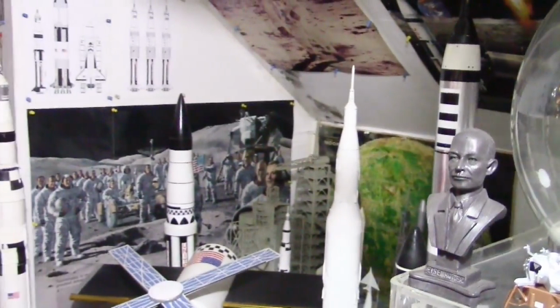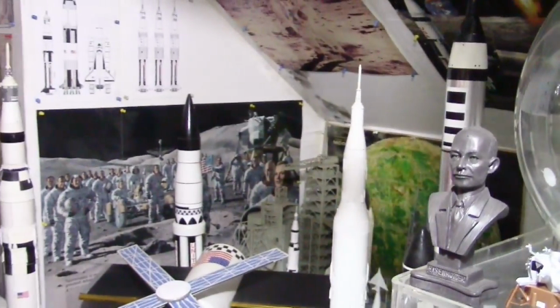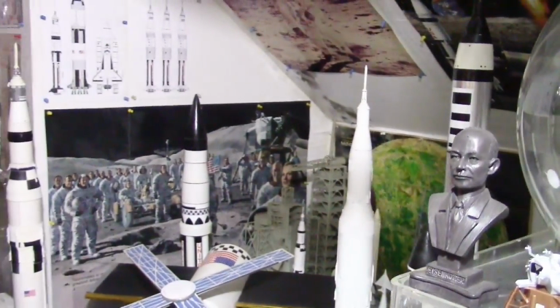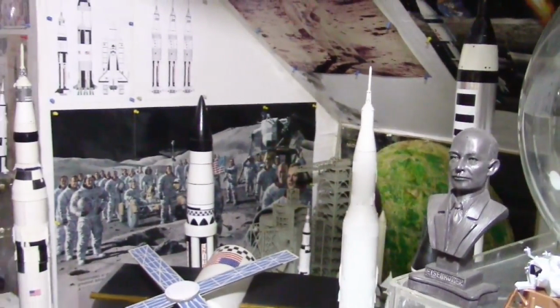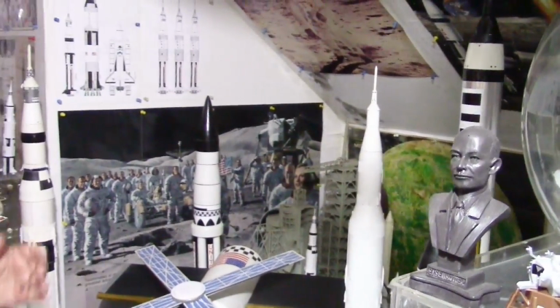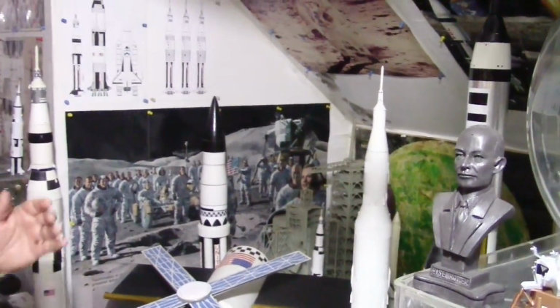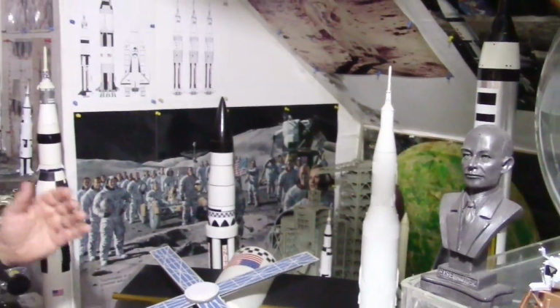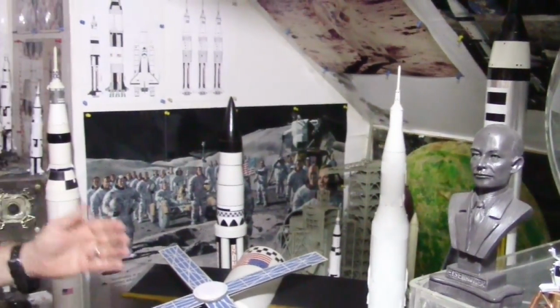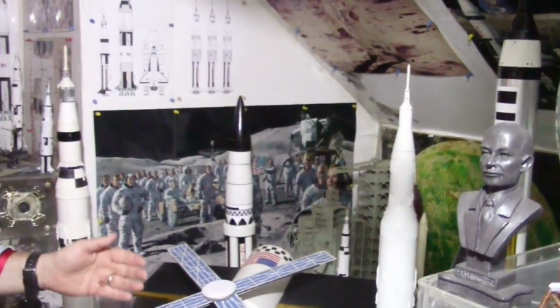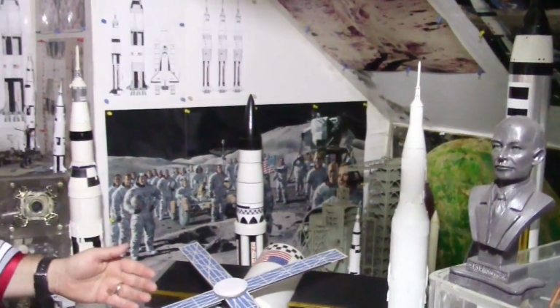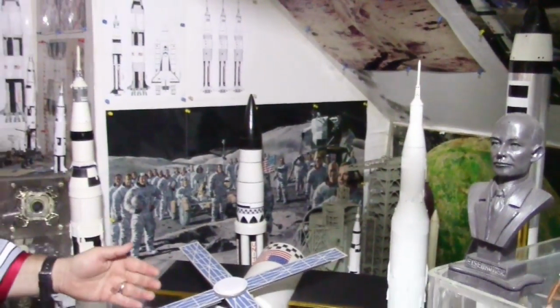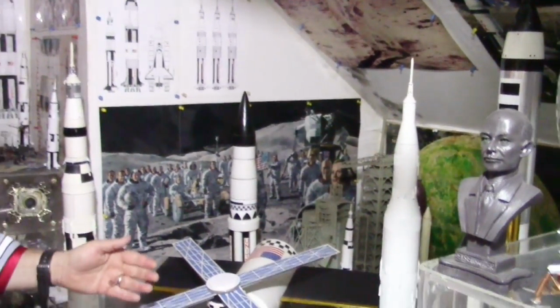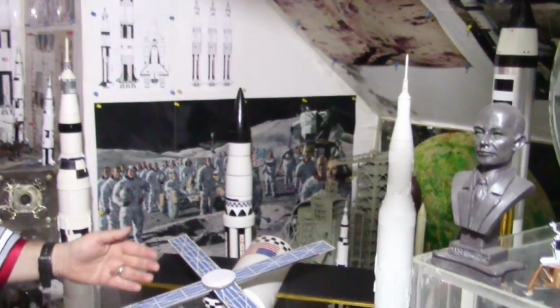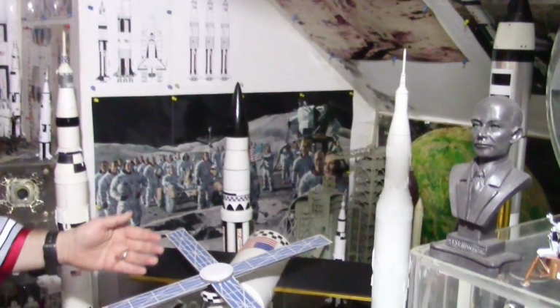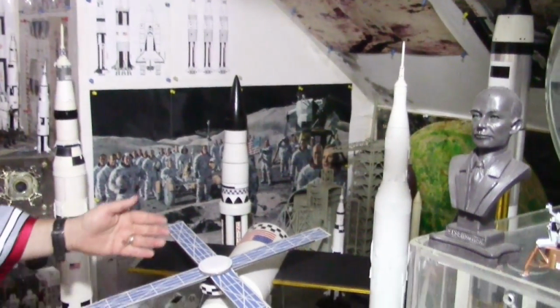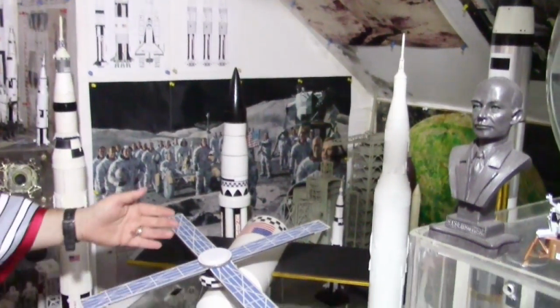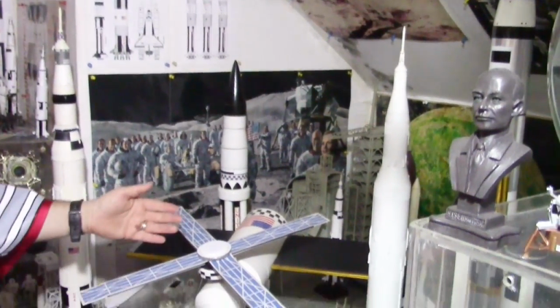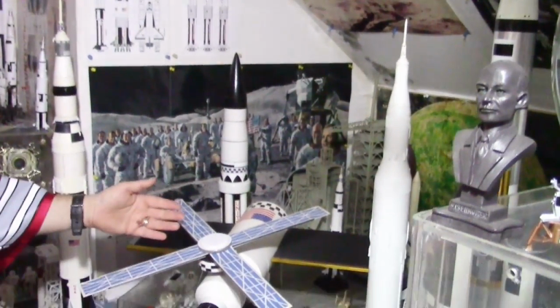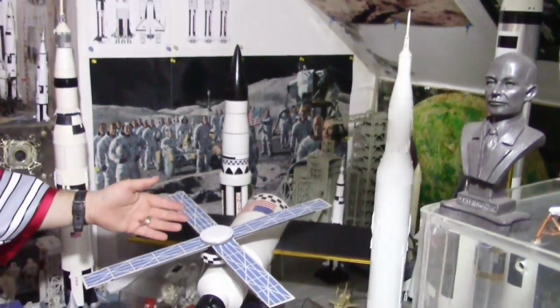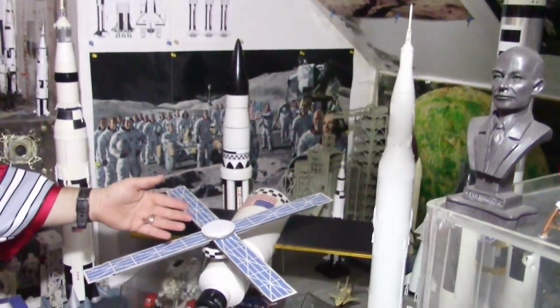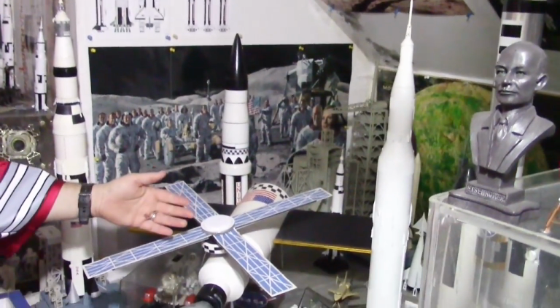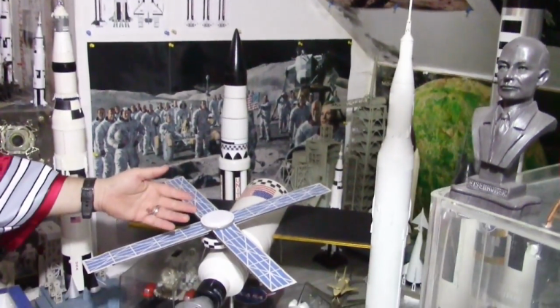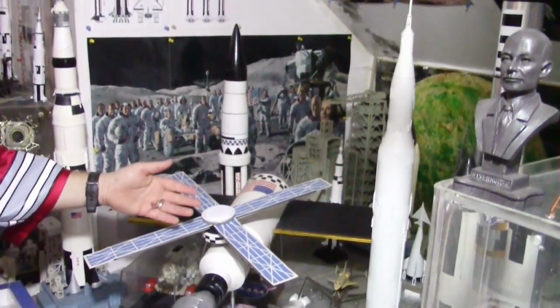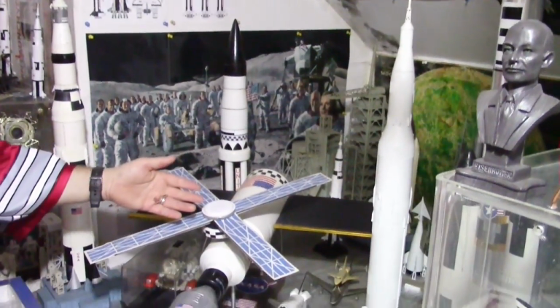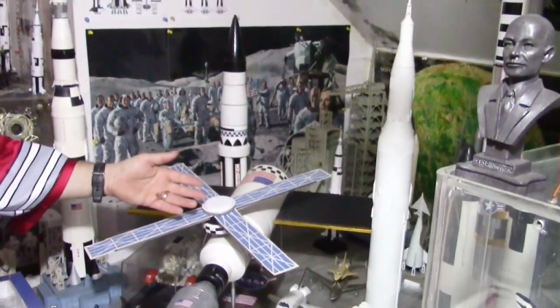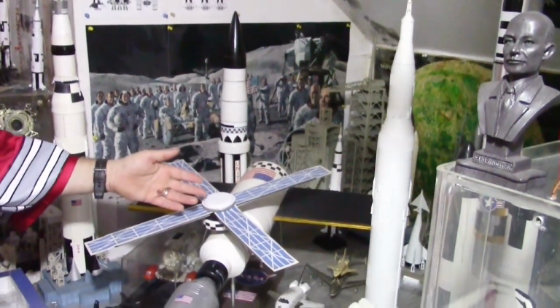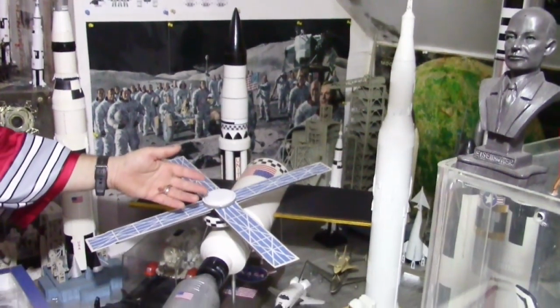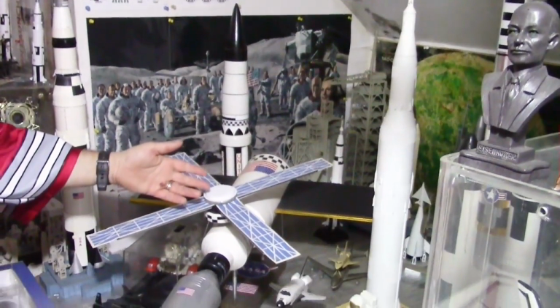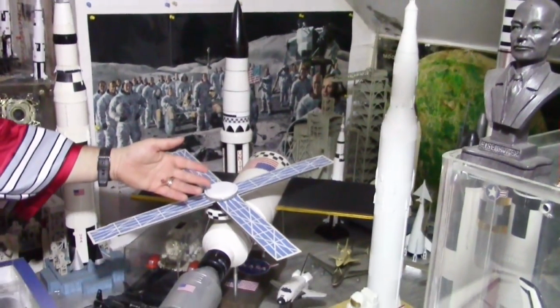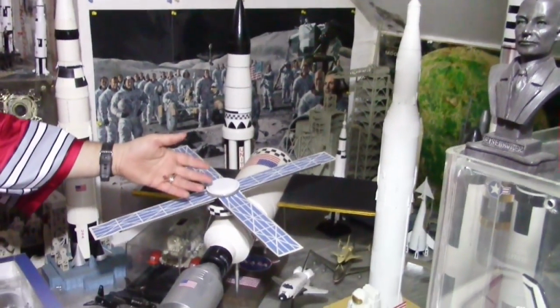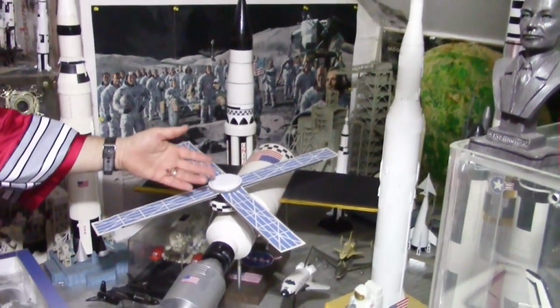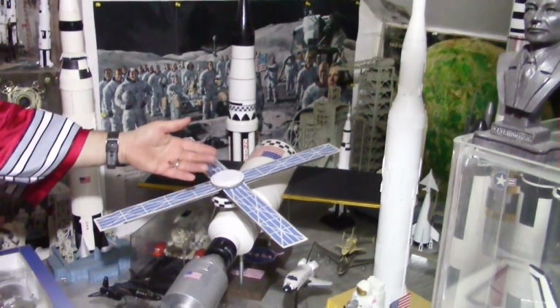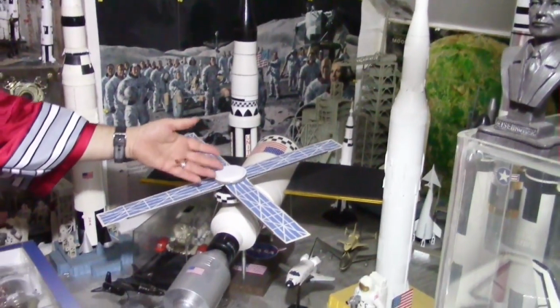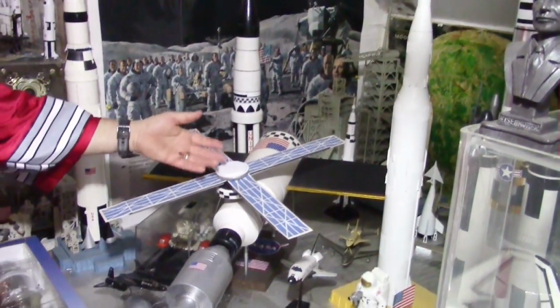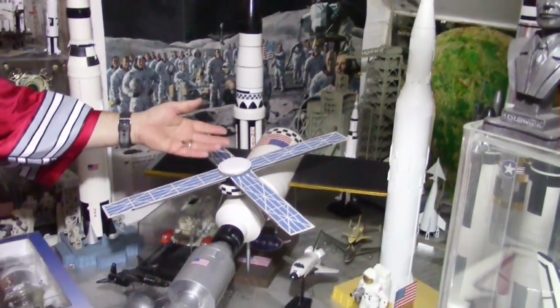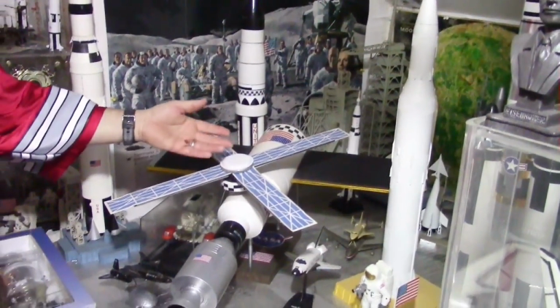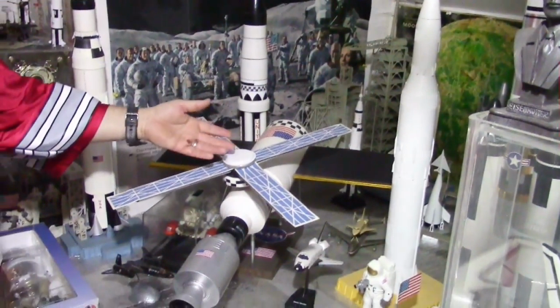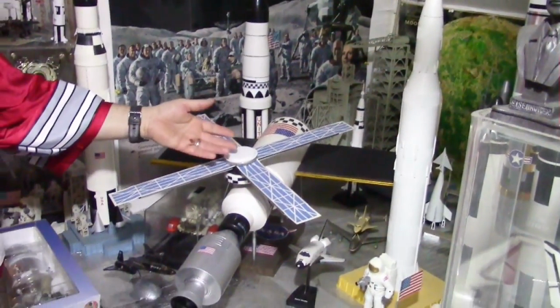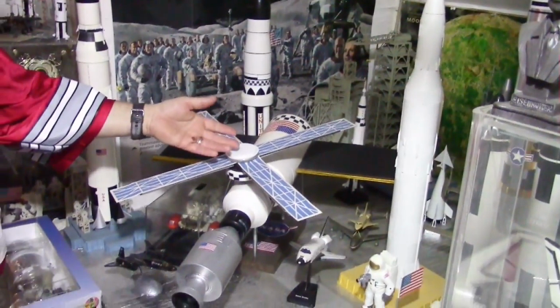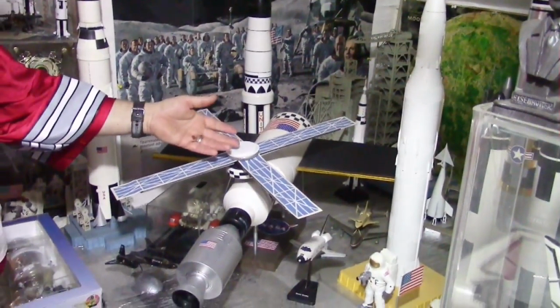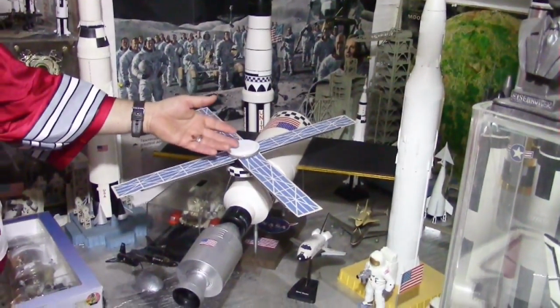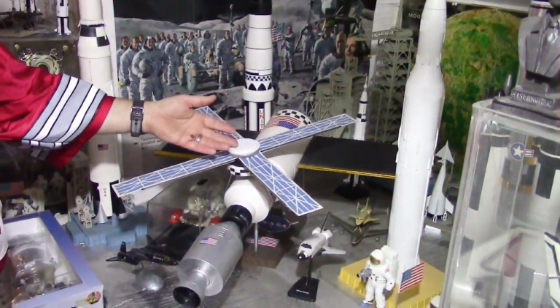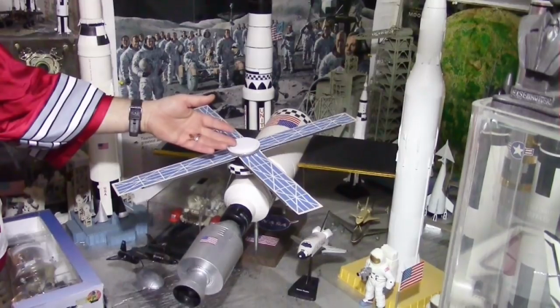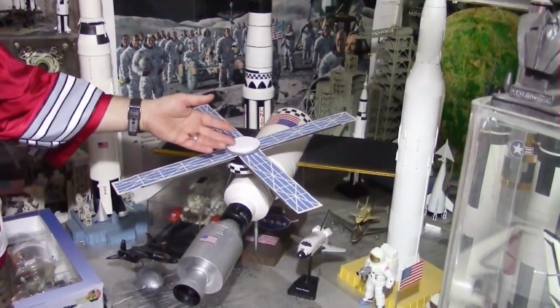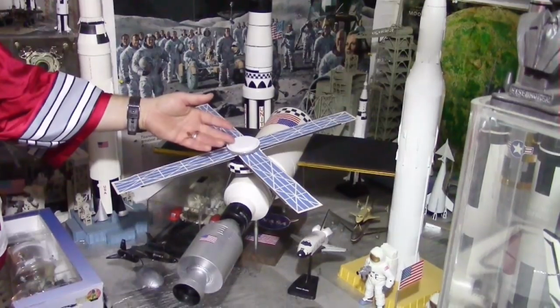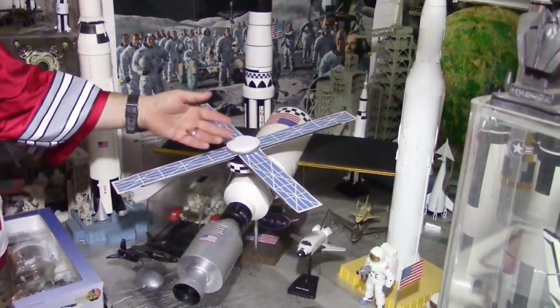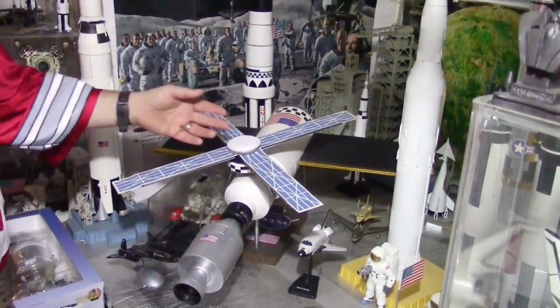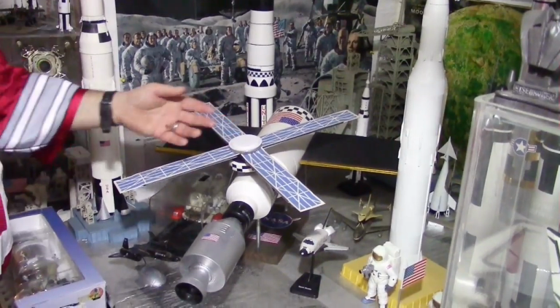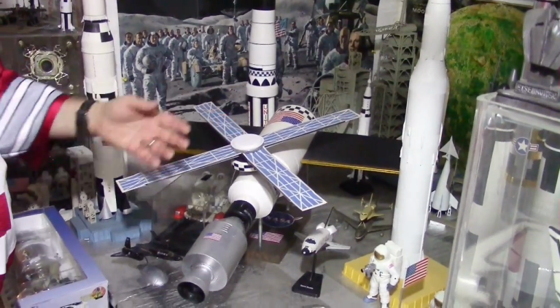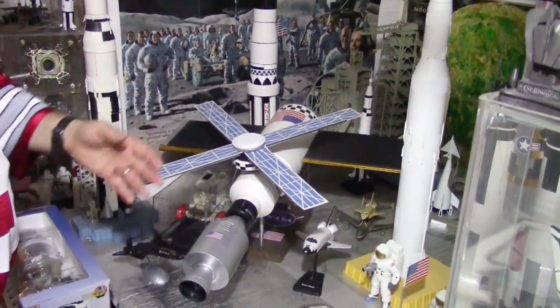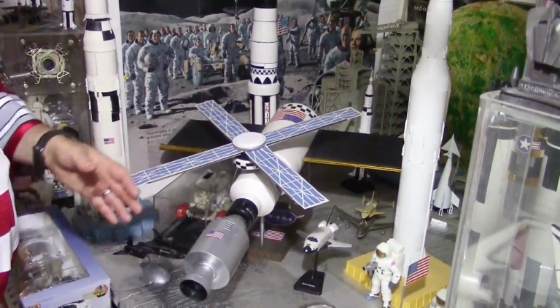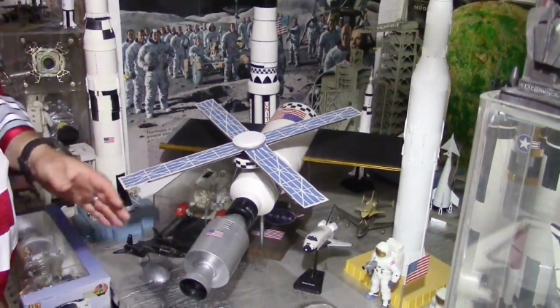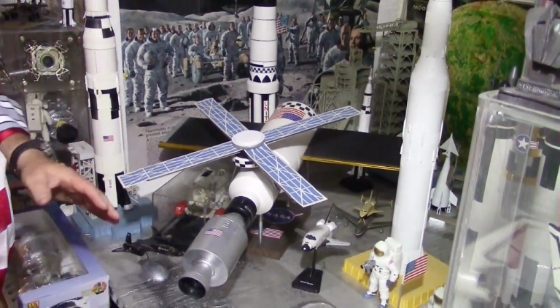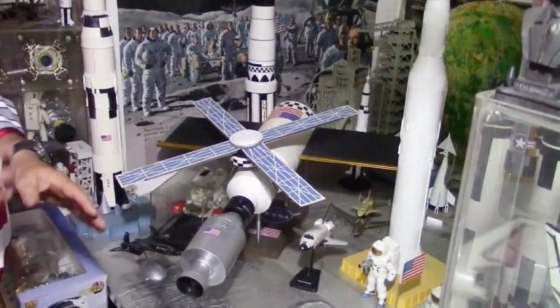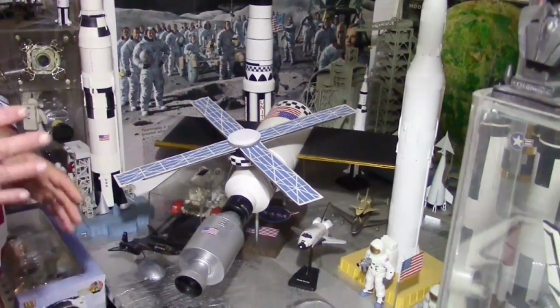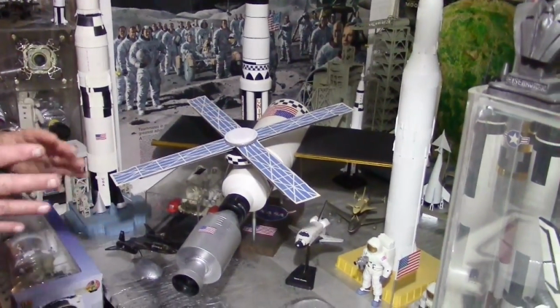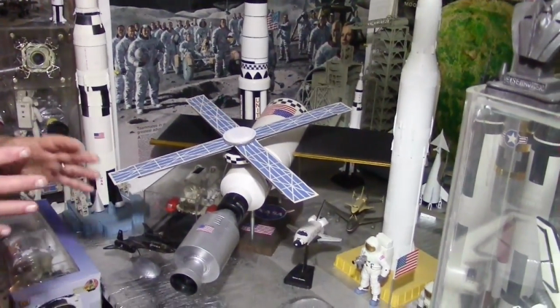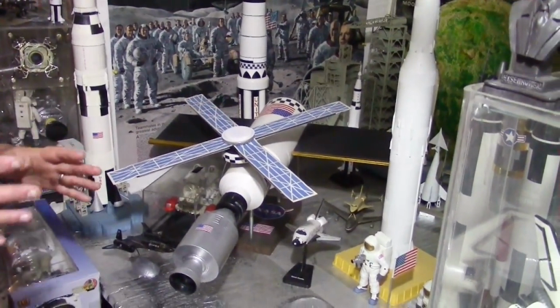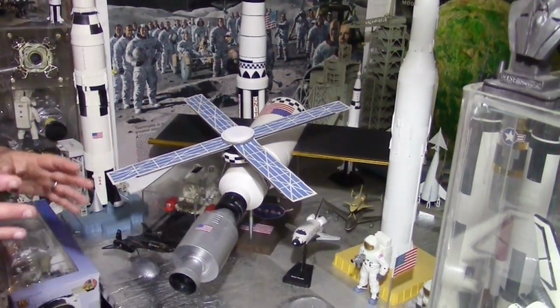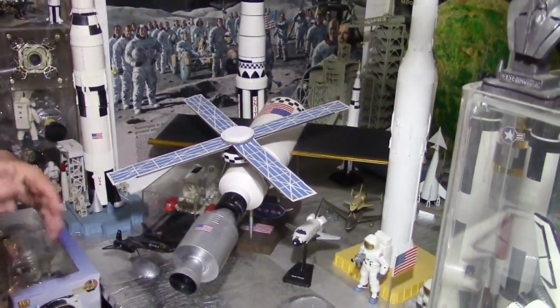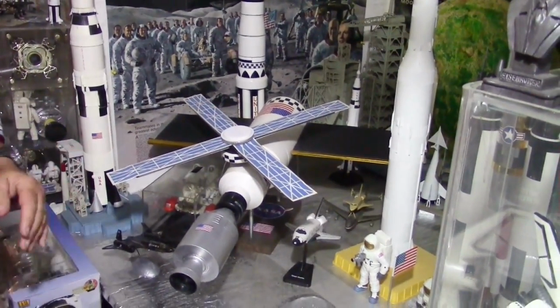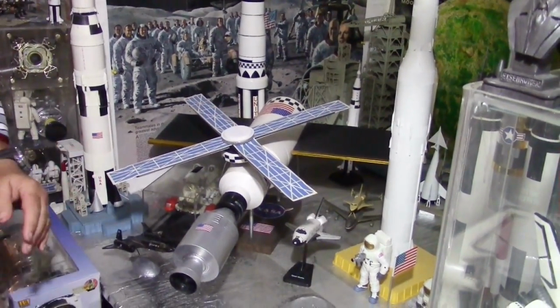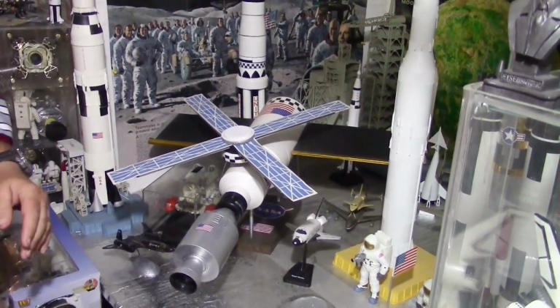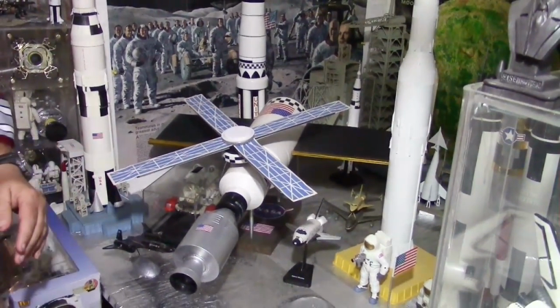Since you were here last I've done a little more work to the Skylab space station and made it look a little better.